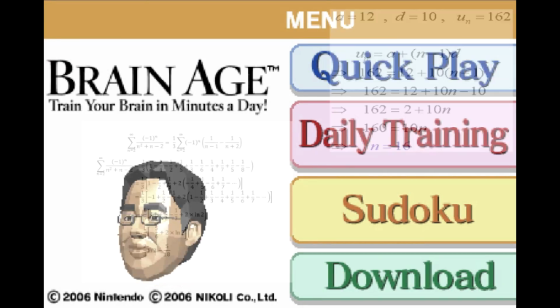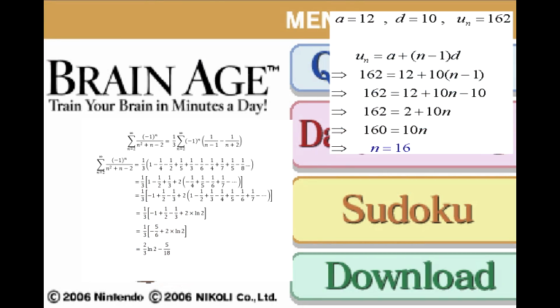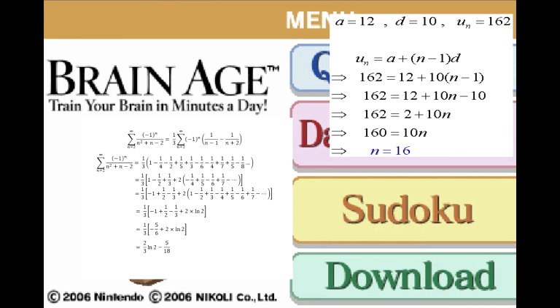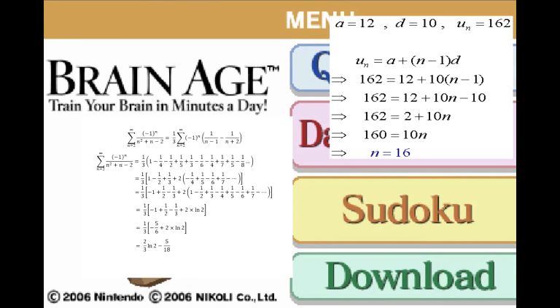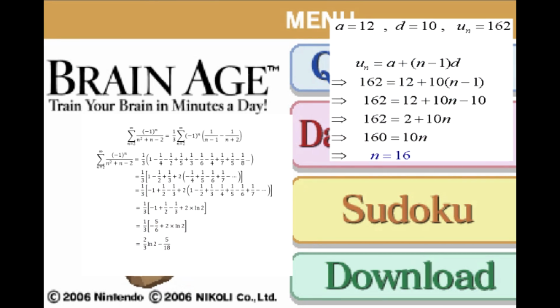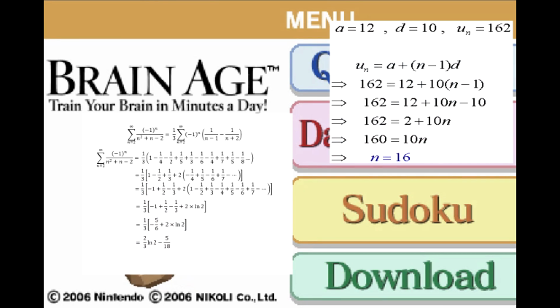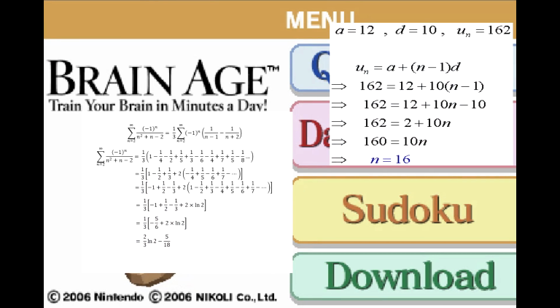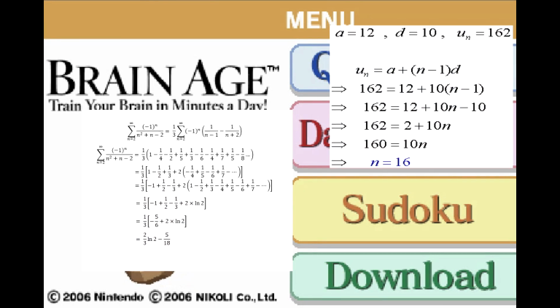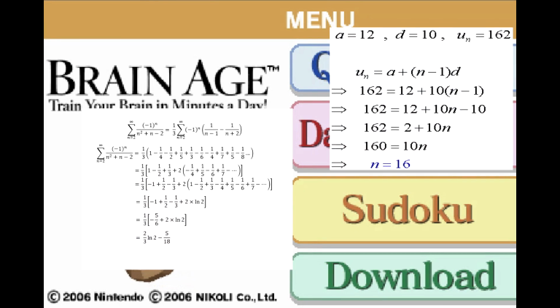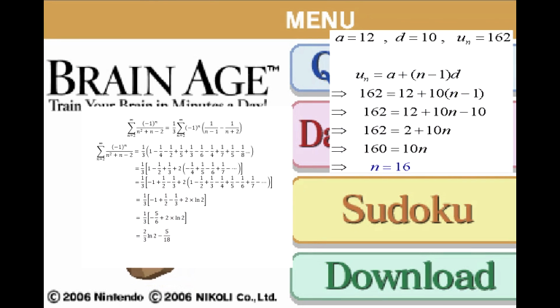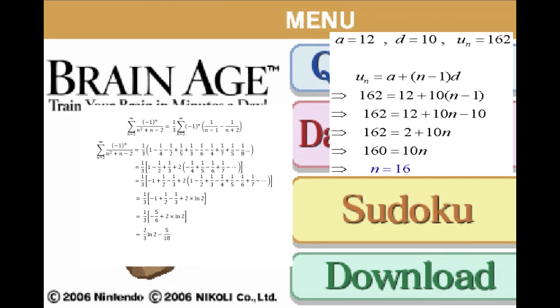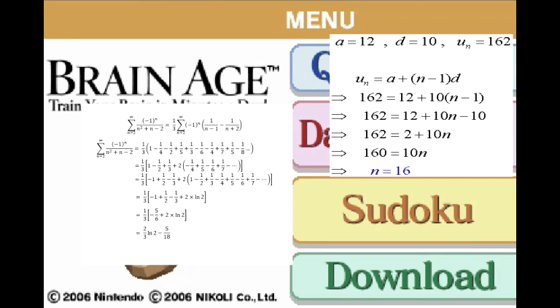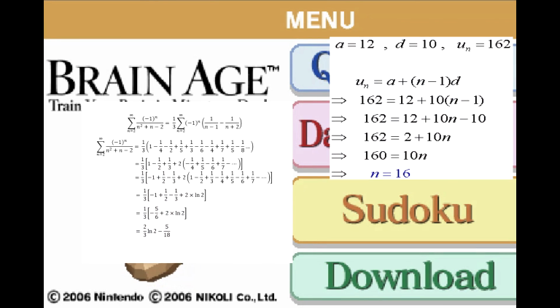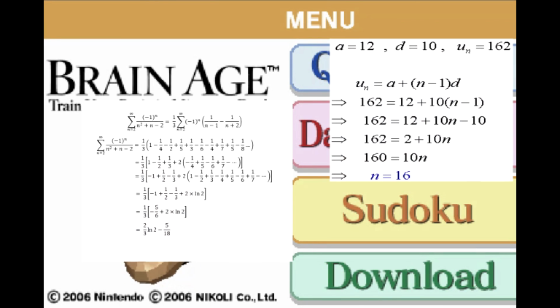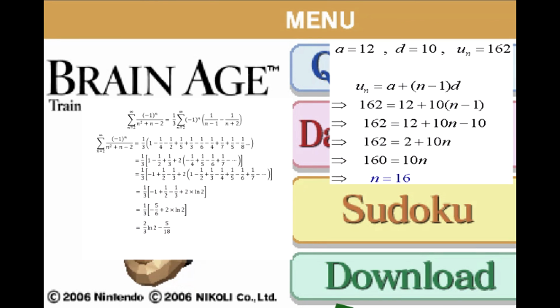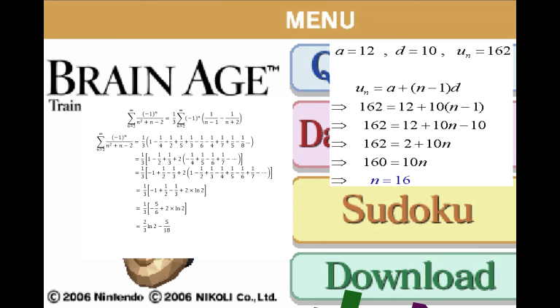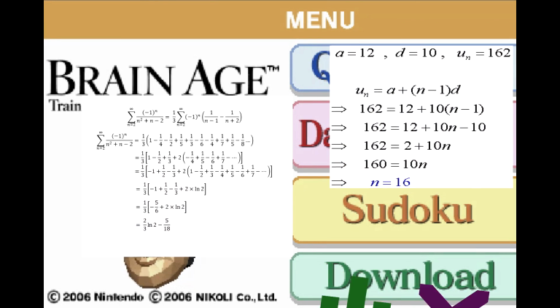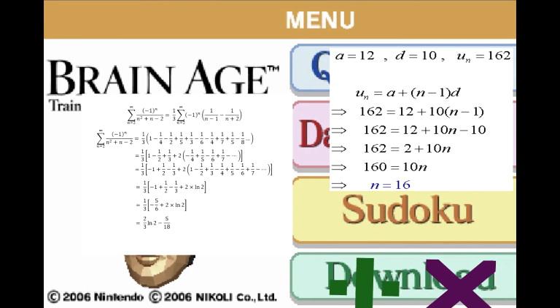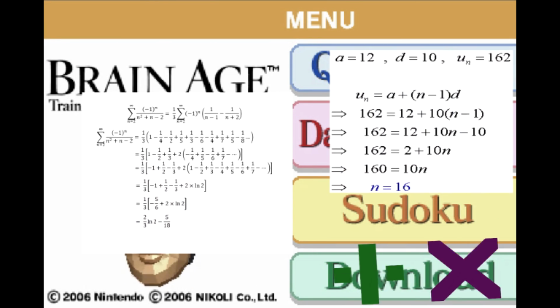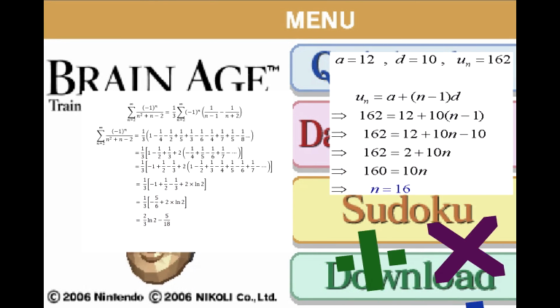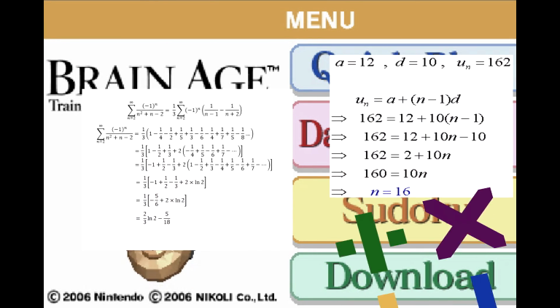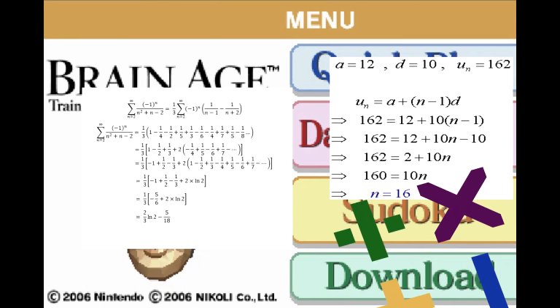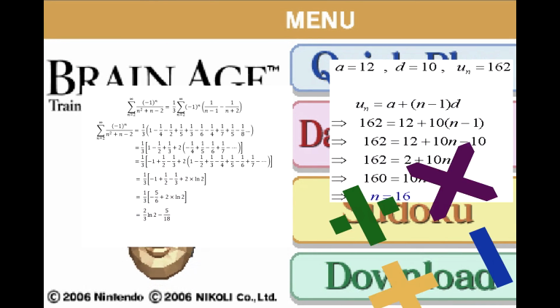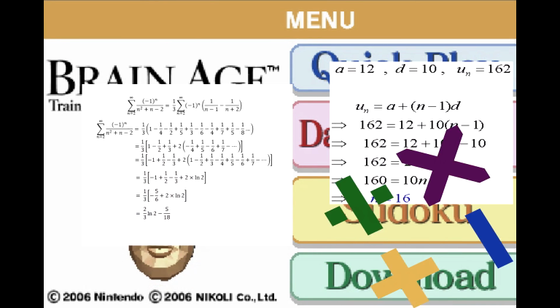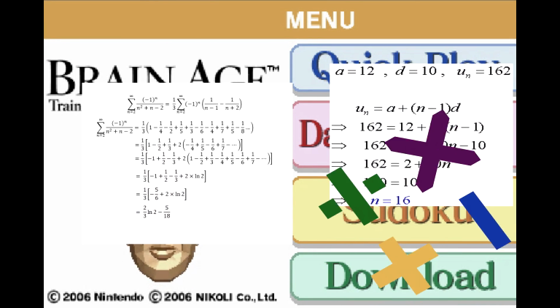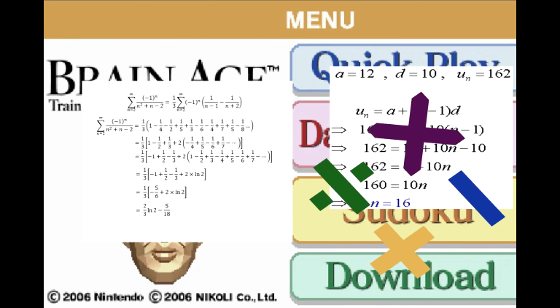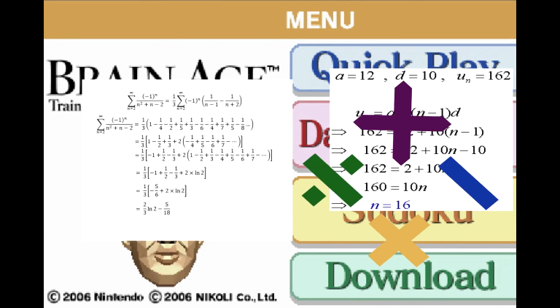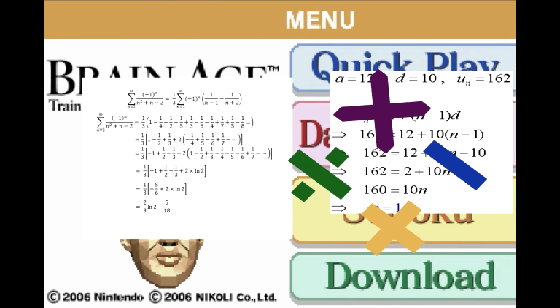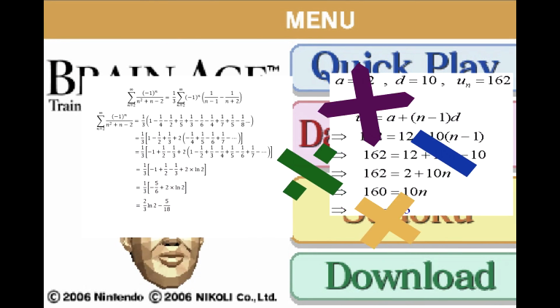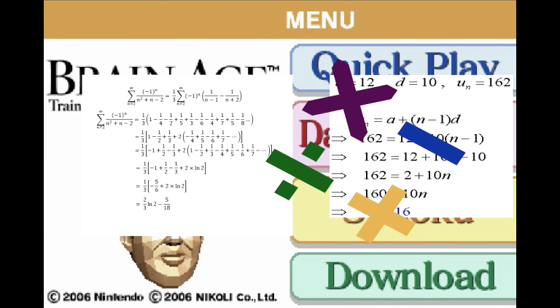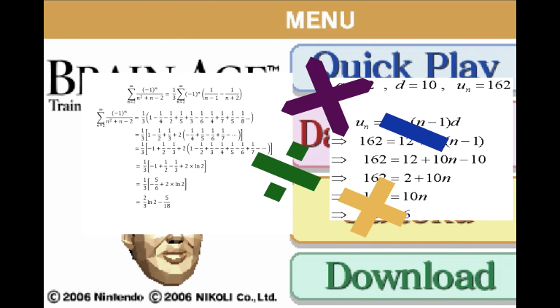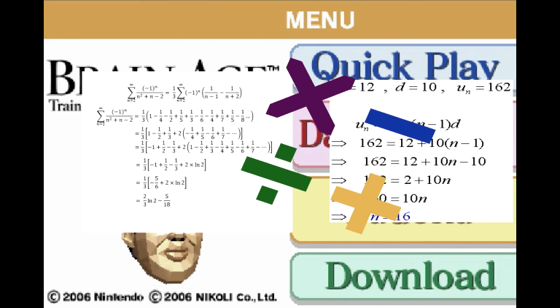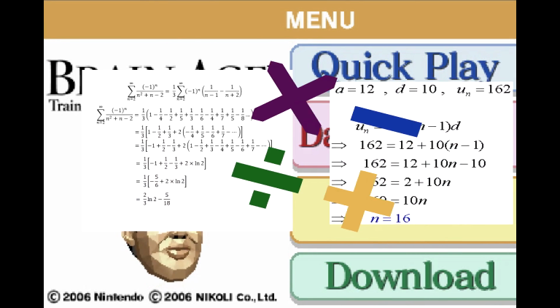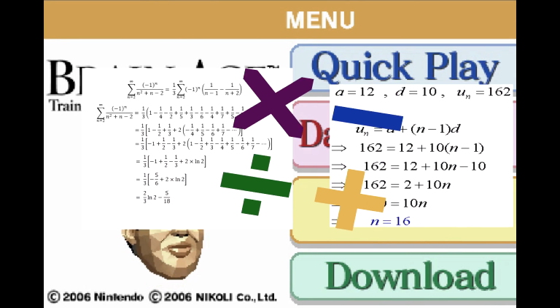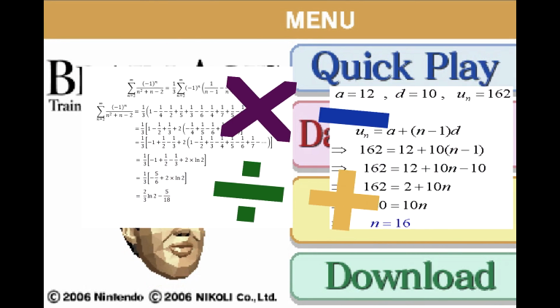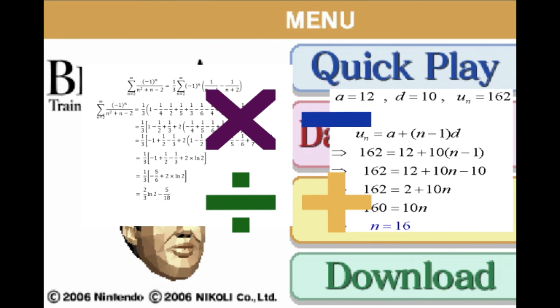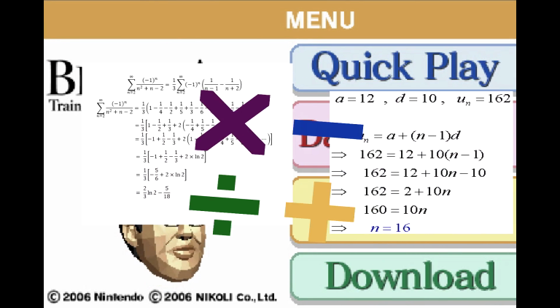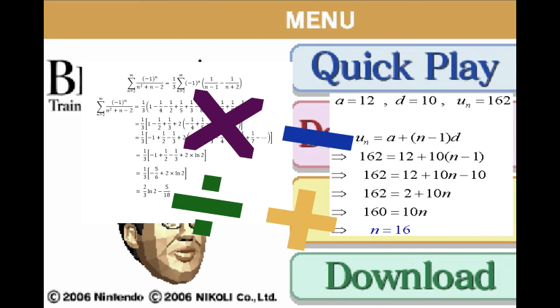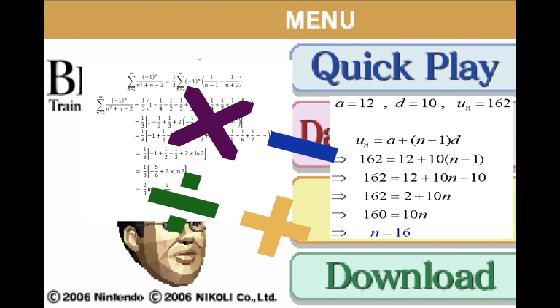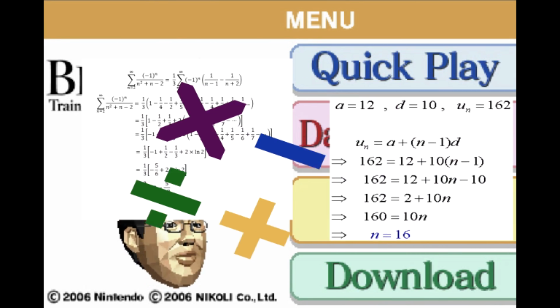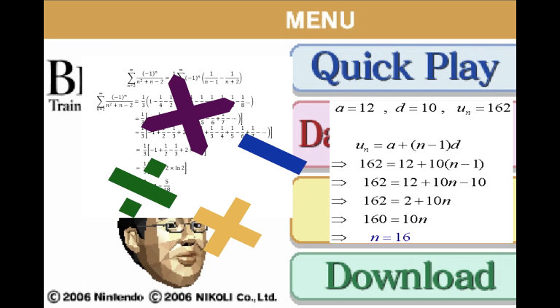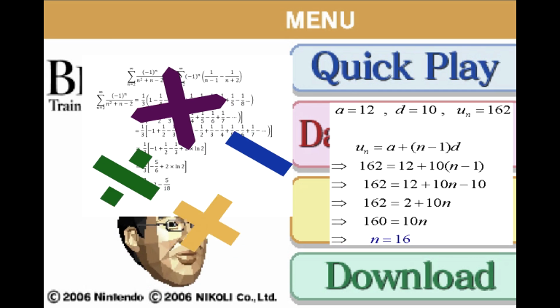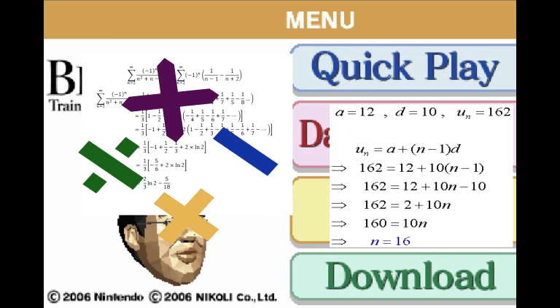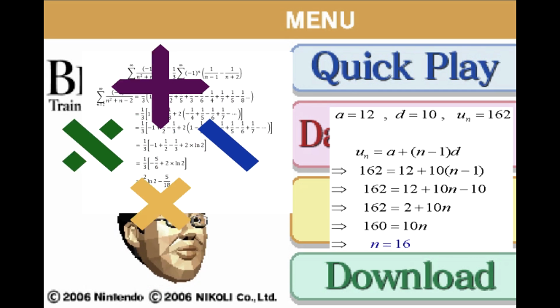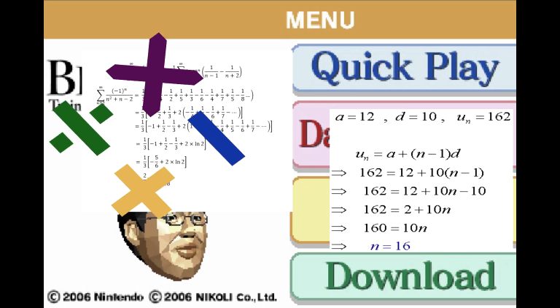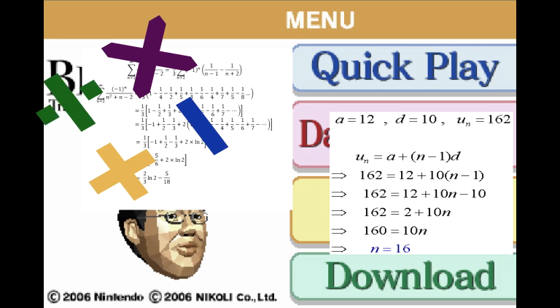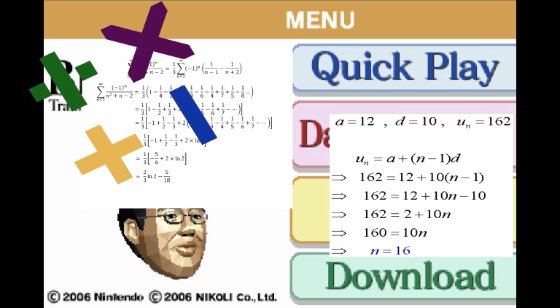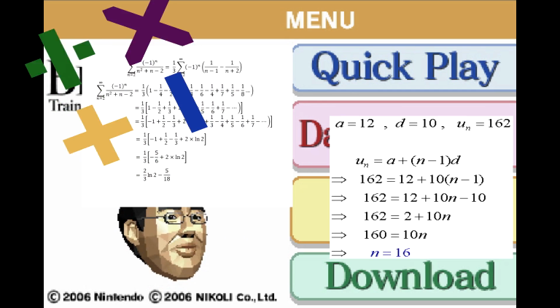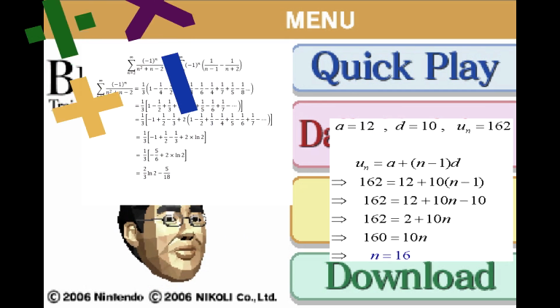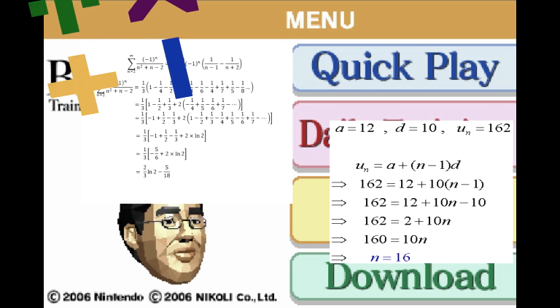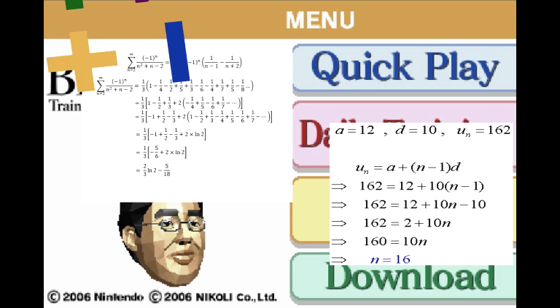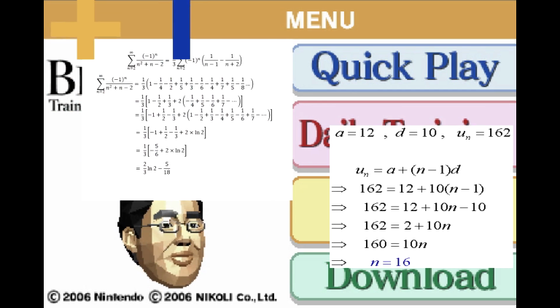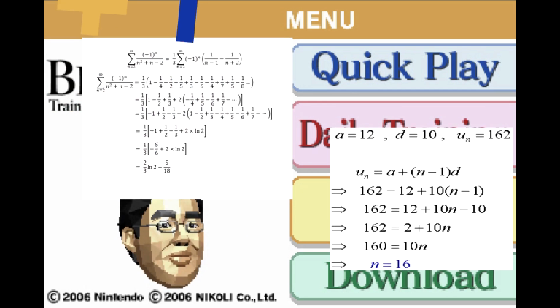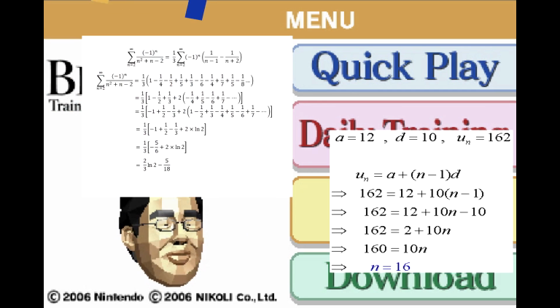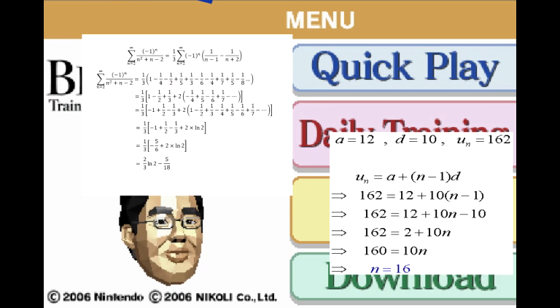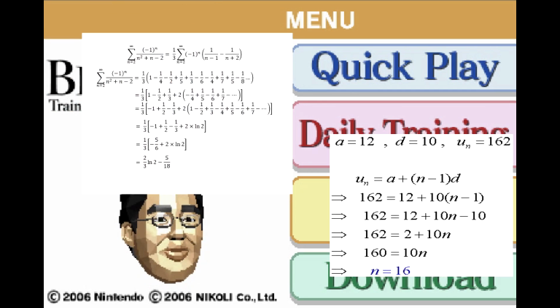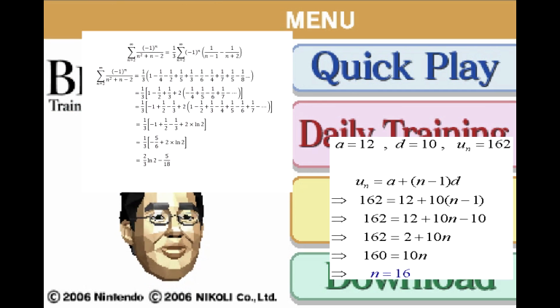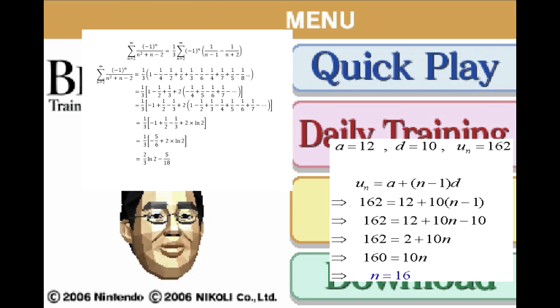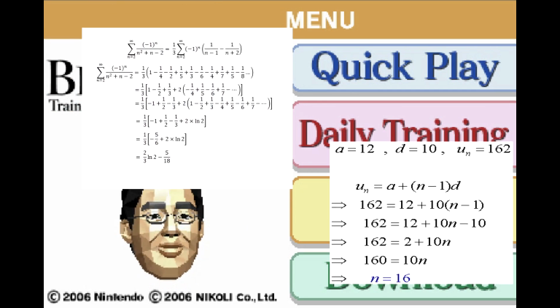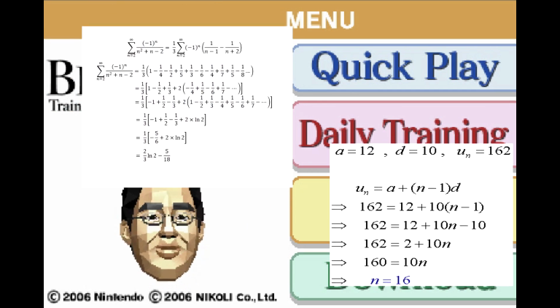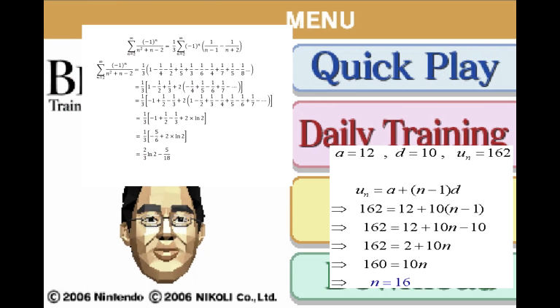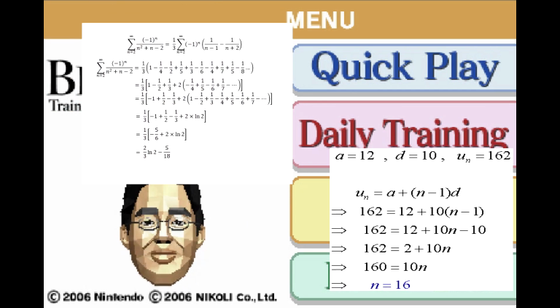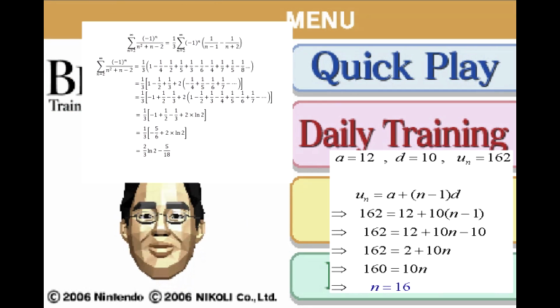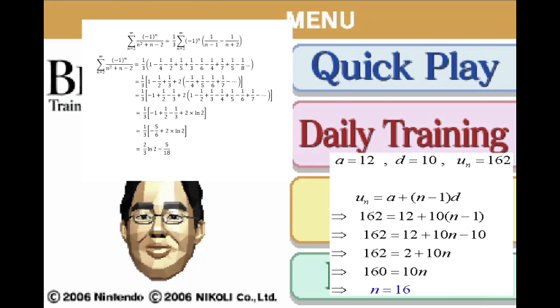Math, or mathematics, is the study of topics such as numbers, structure, space, and change, and can be simple or complex.